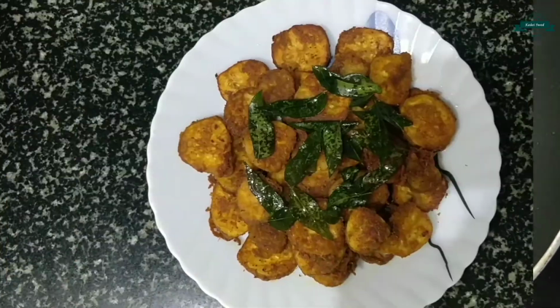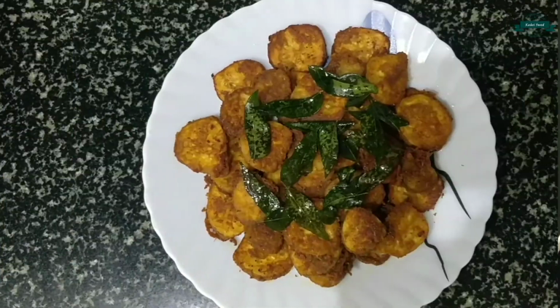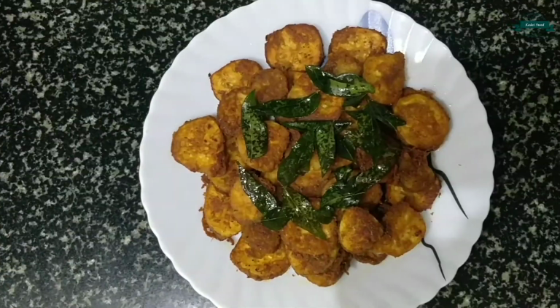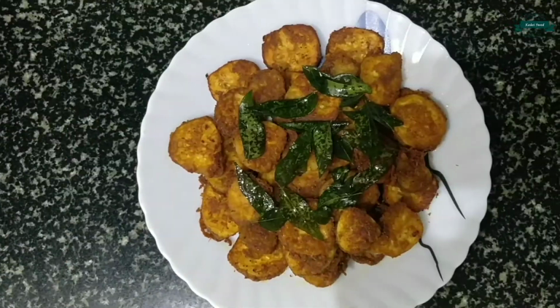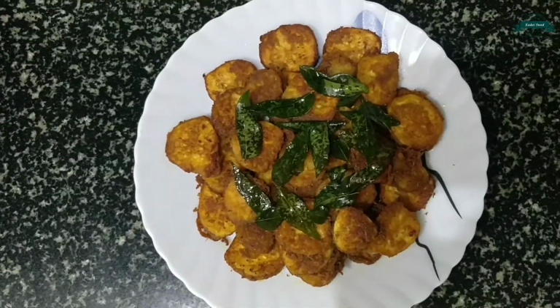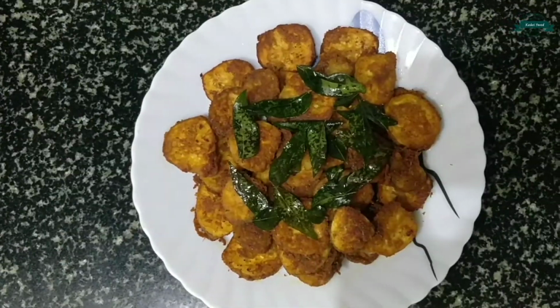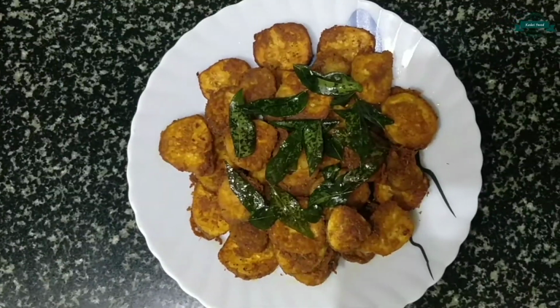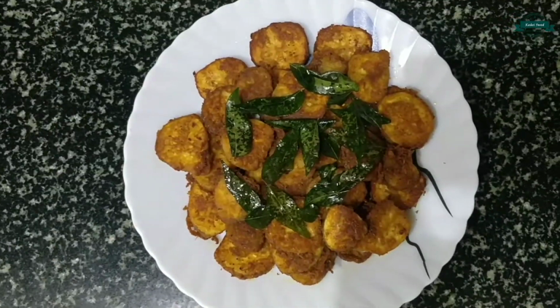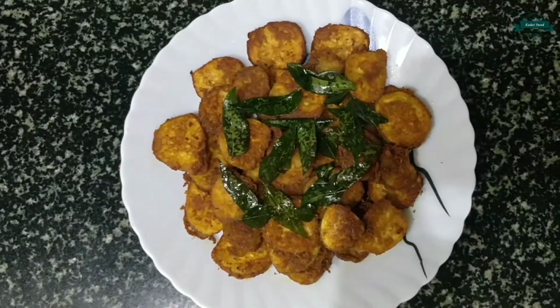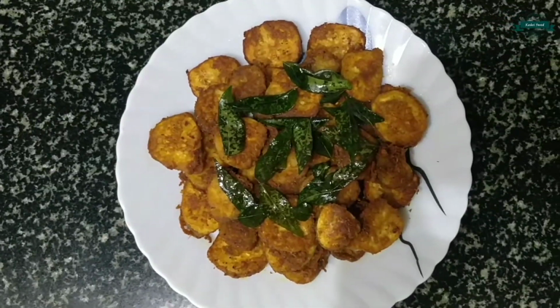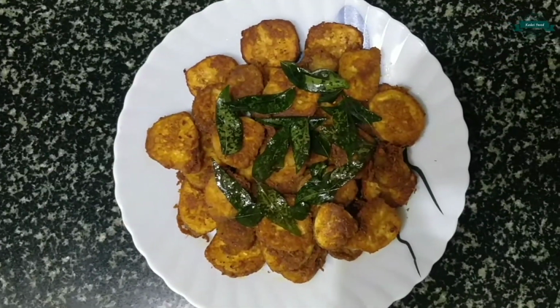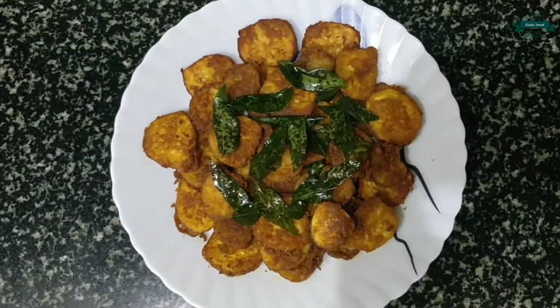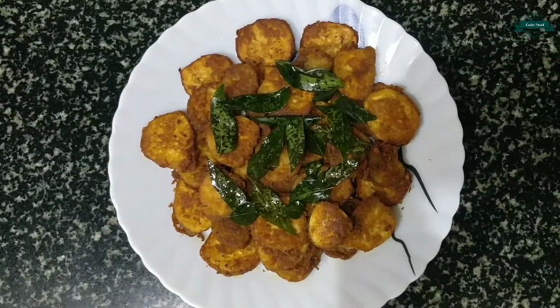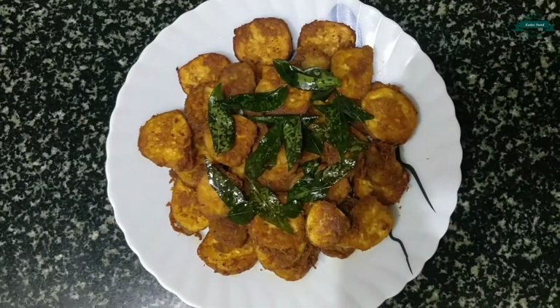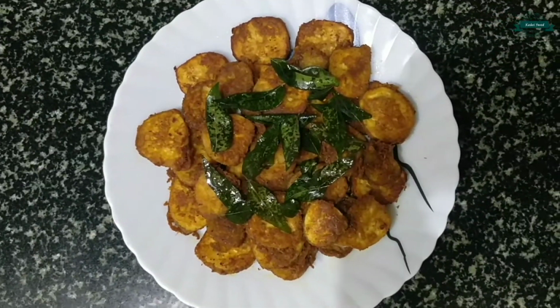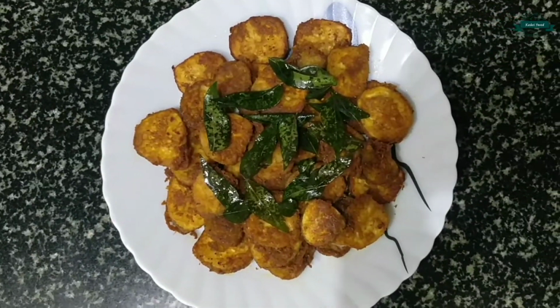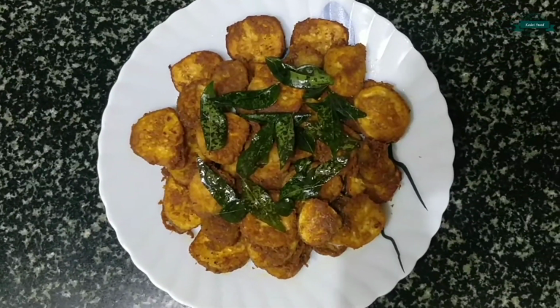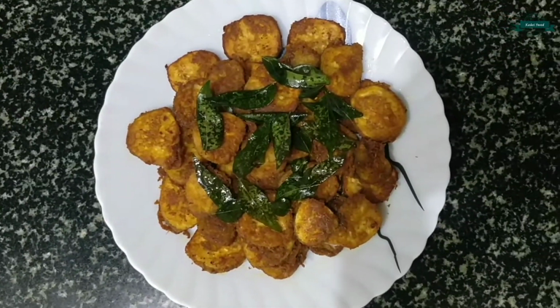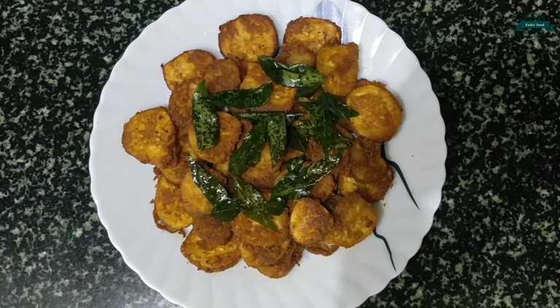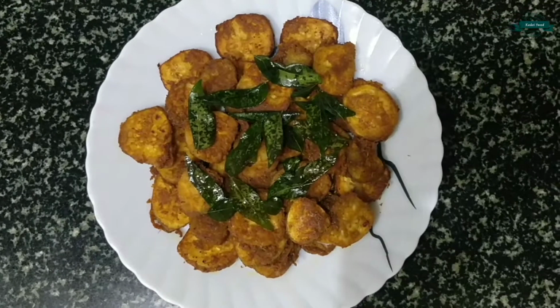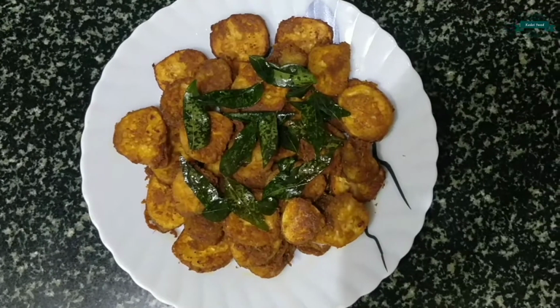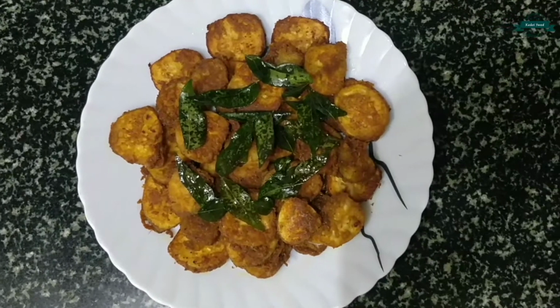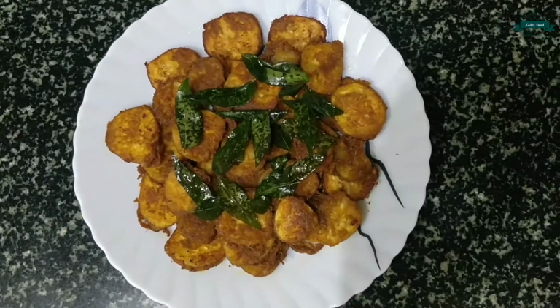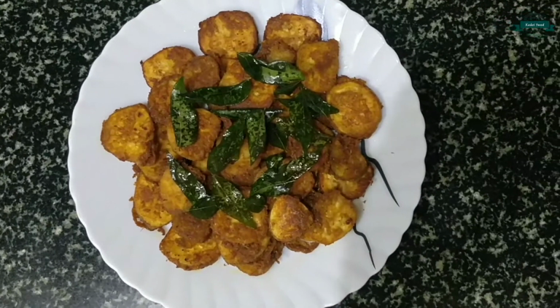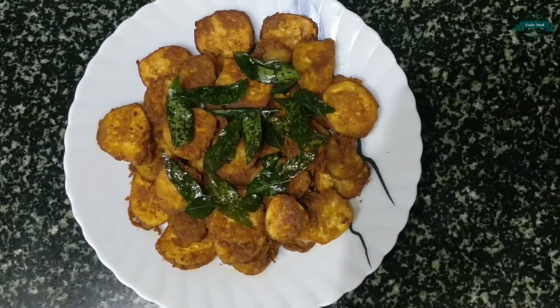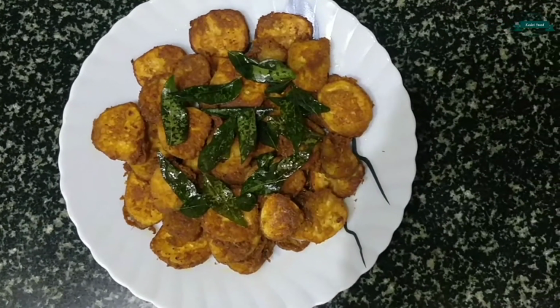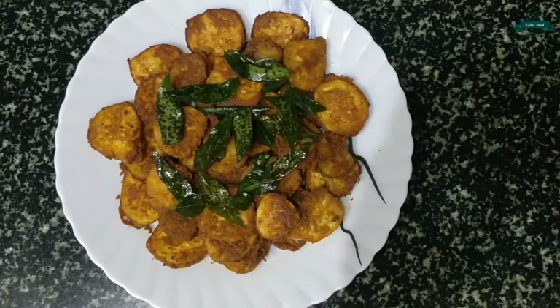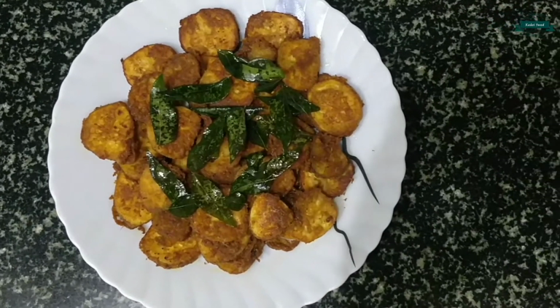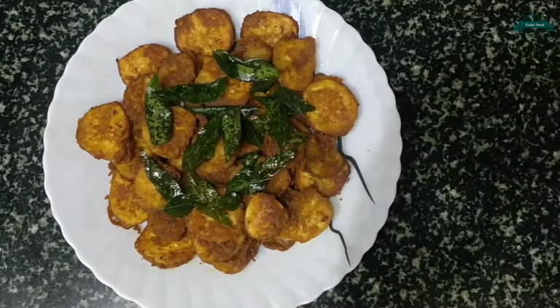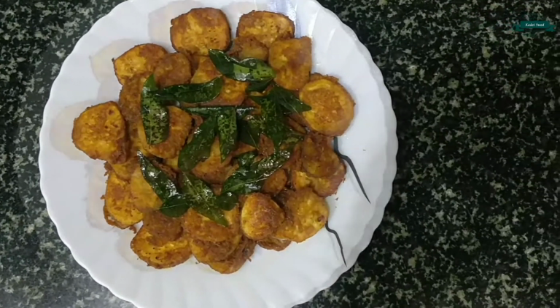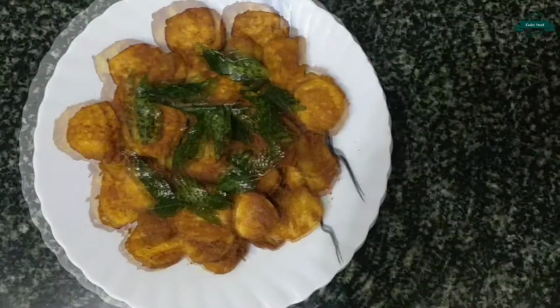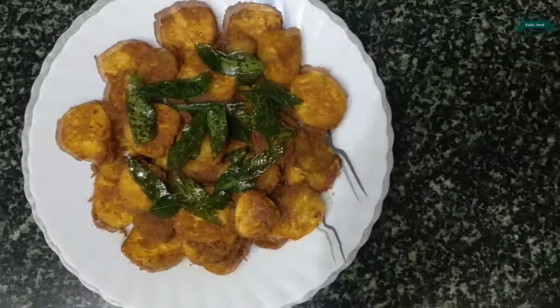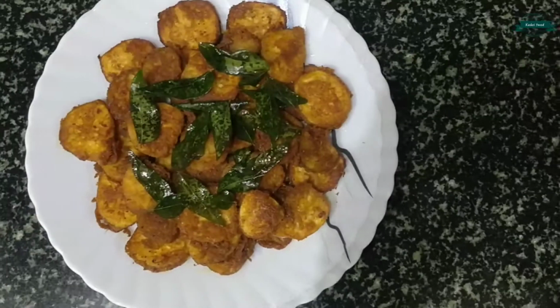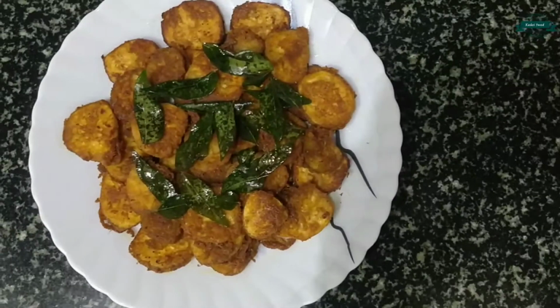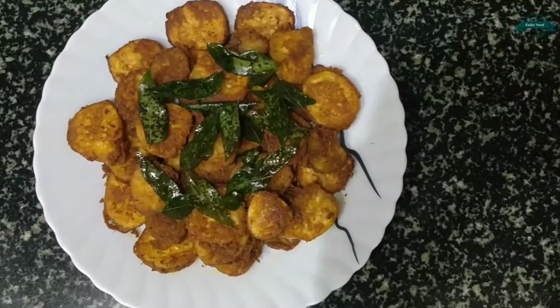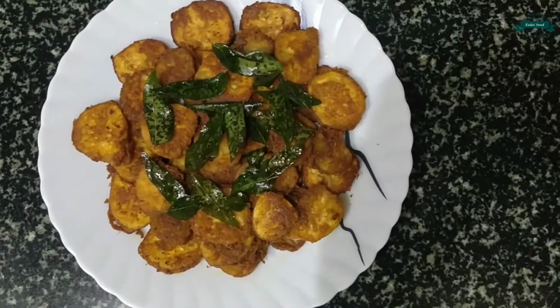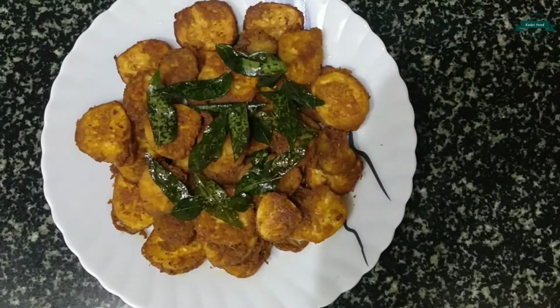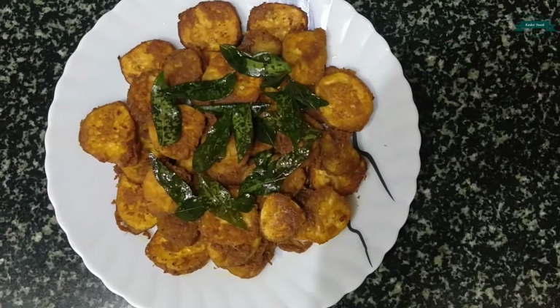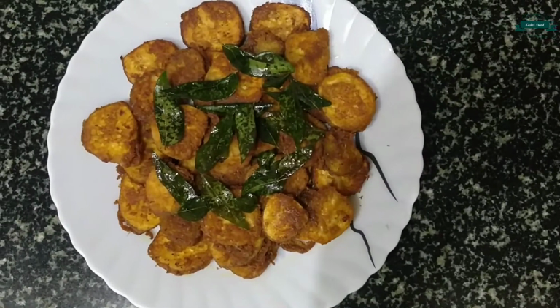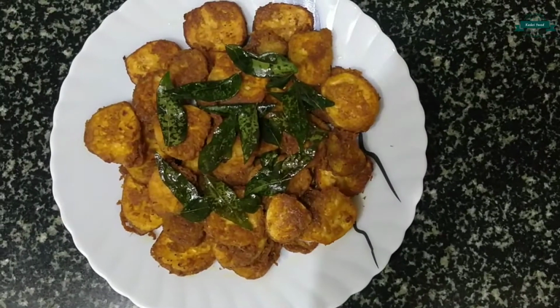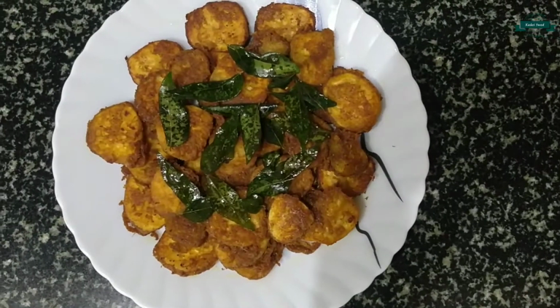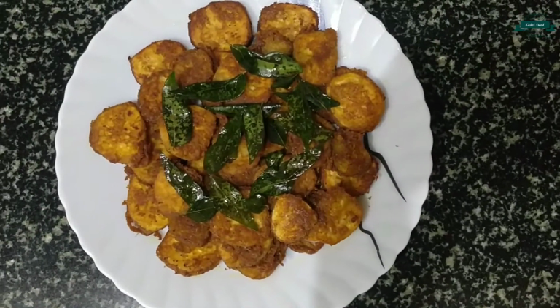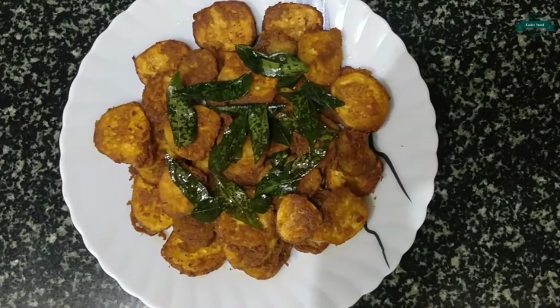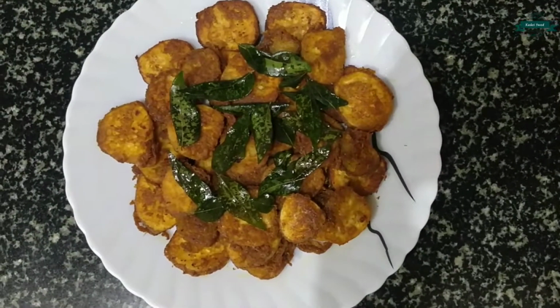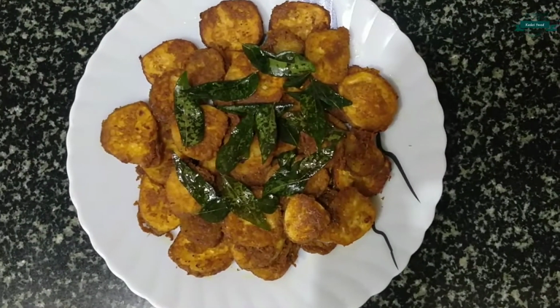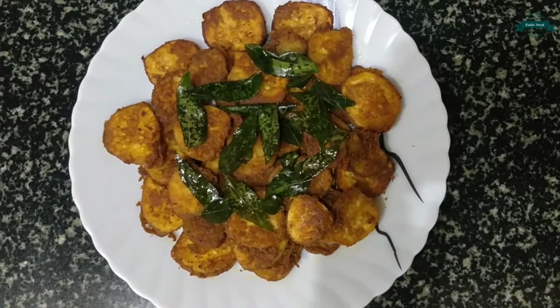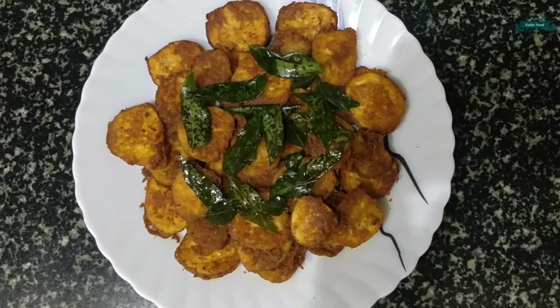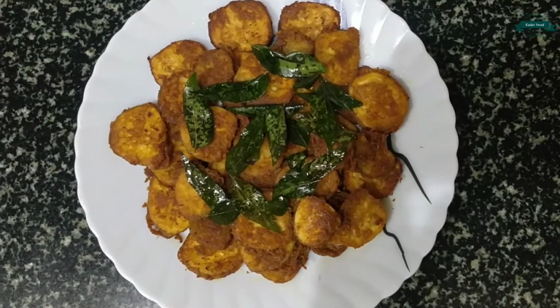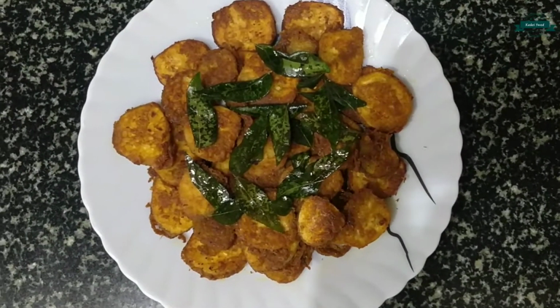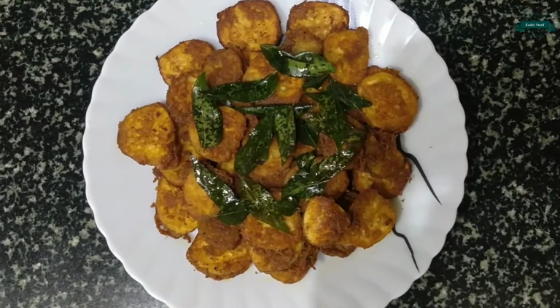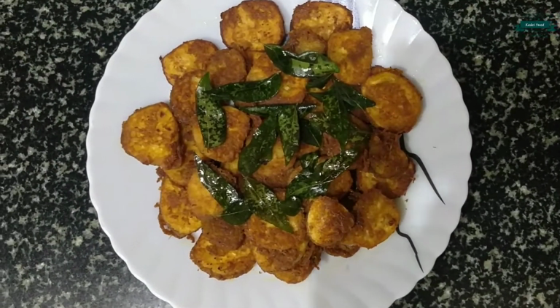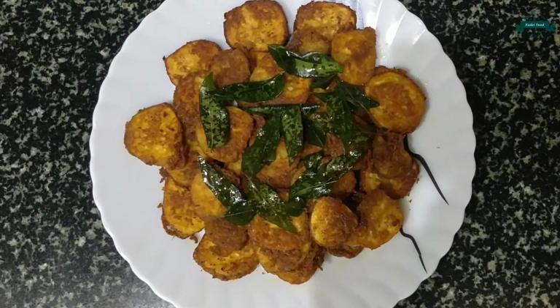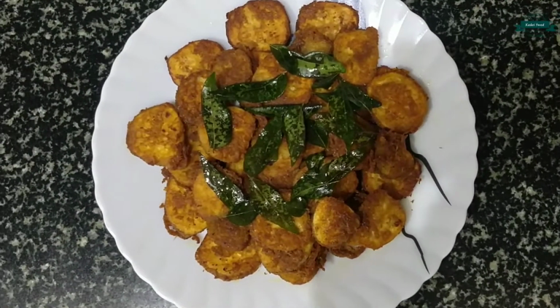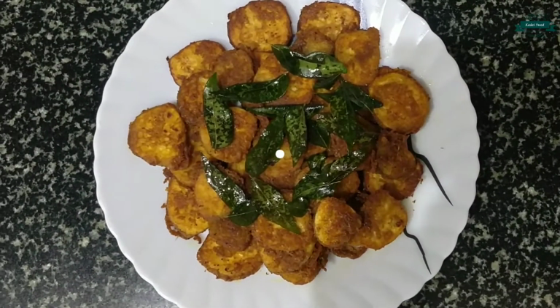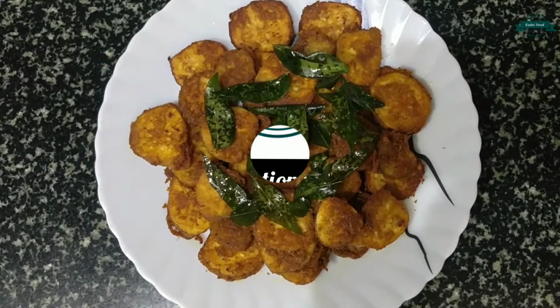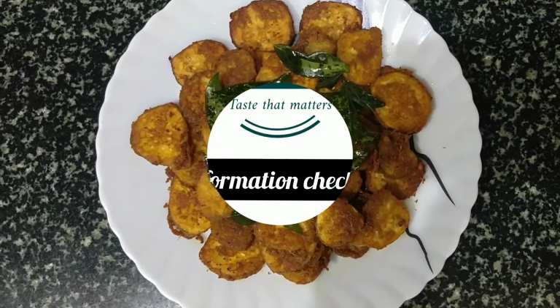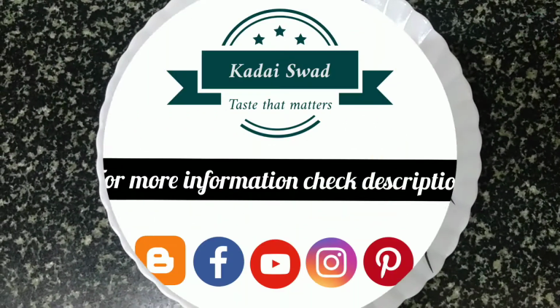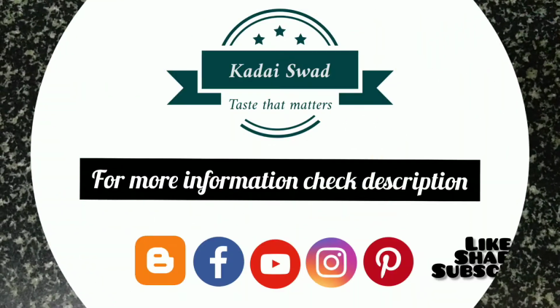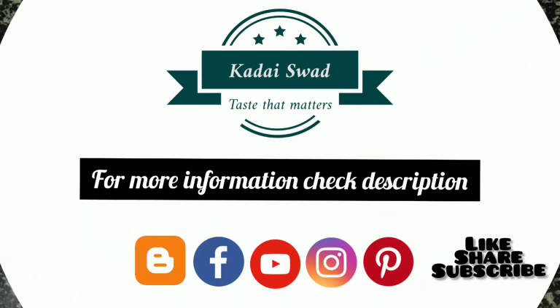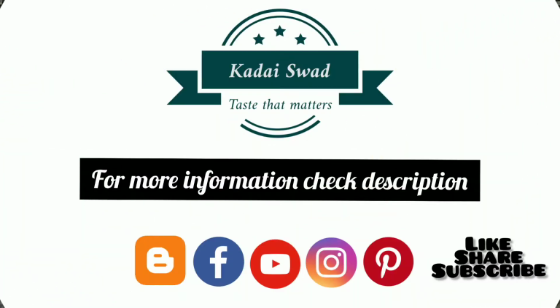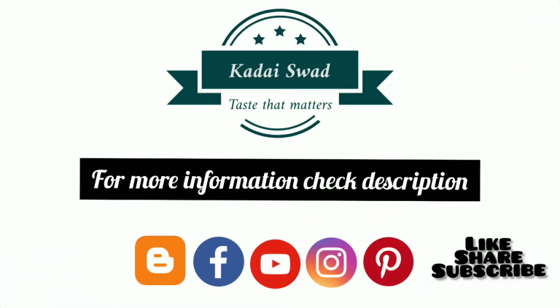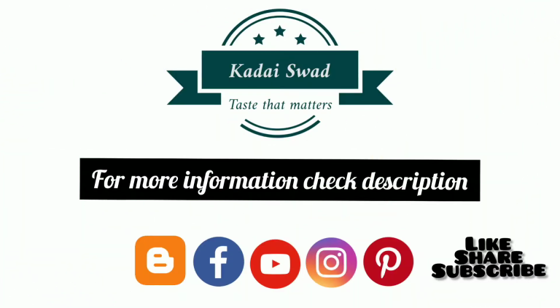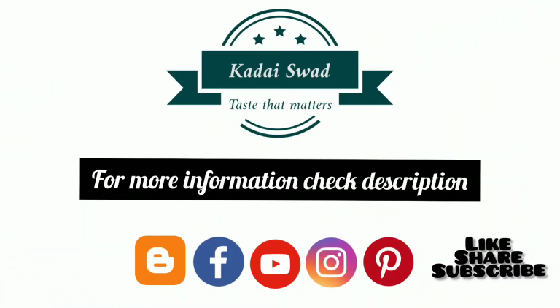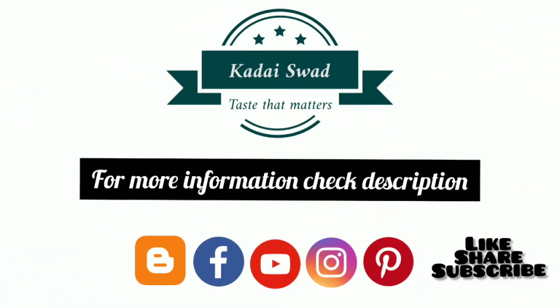Guys, now the tasty plantain fry is ready to serve. Do try it — I'm sure you're gonna like it. Please like, share, and subscribe to my channel. Thanks for watching.